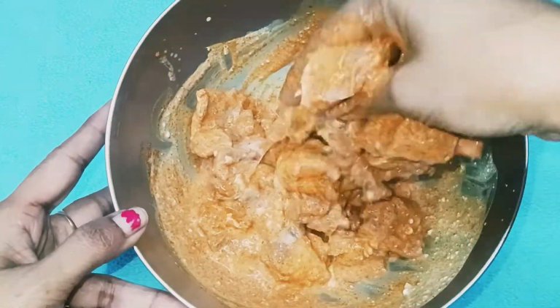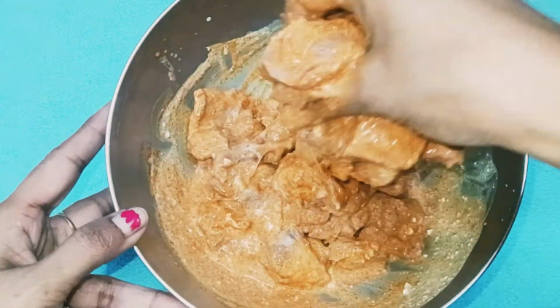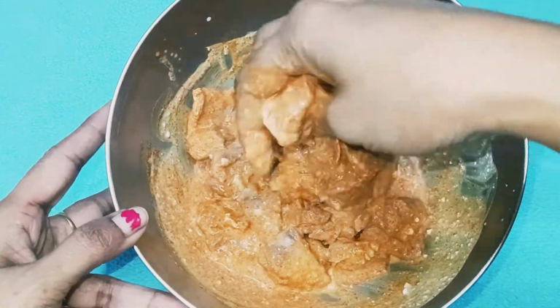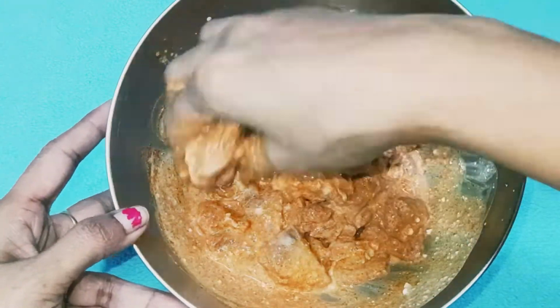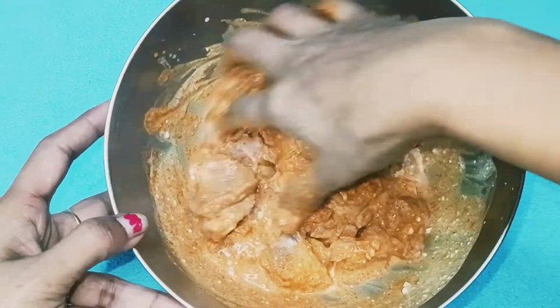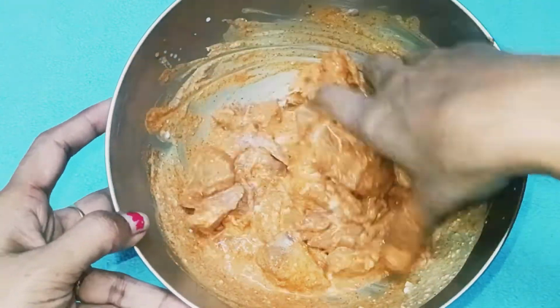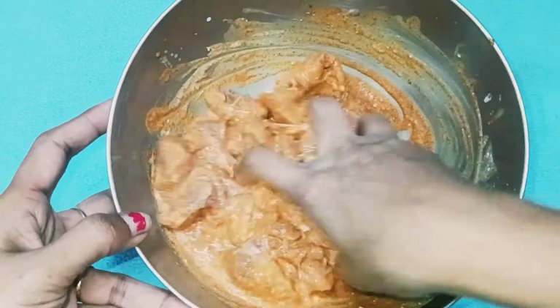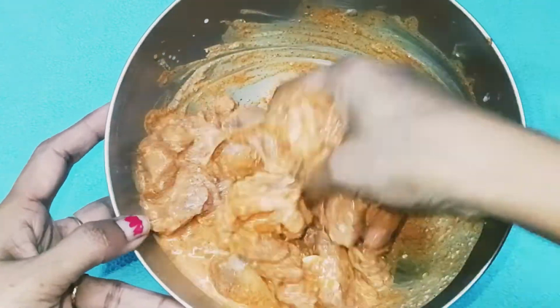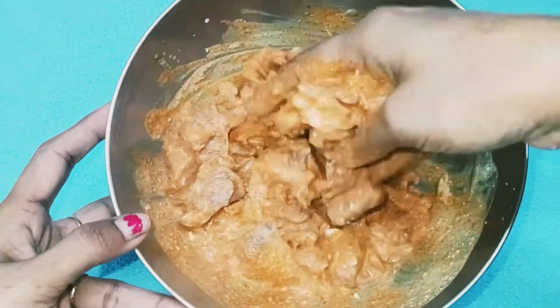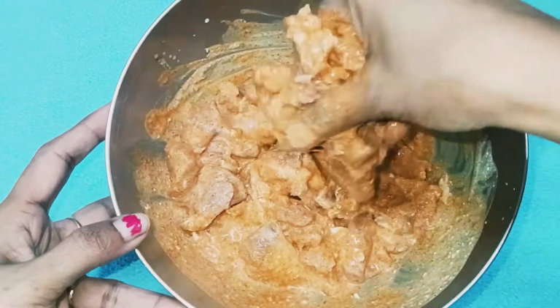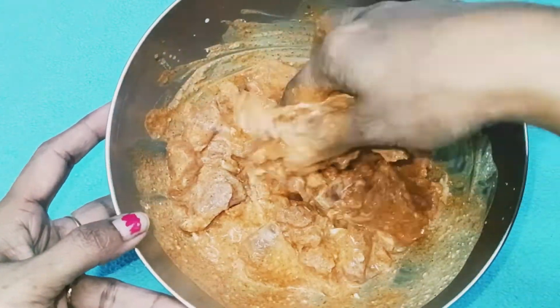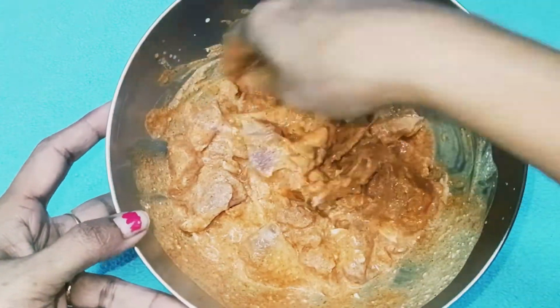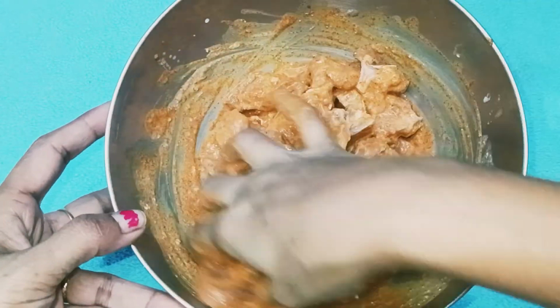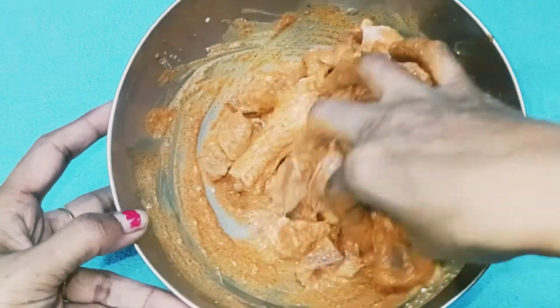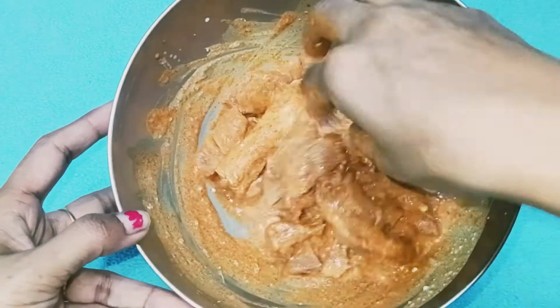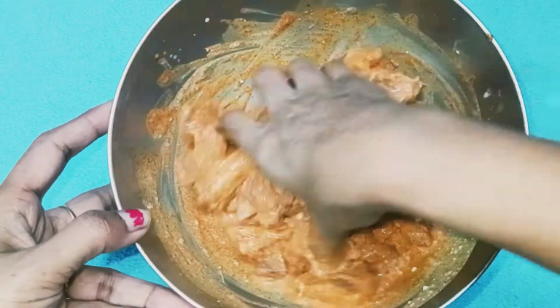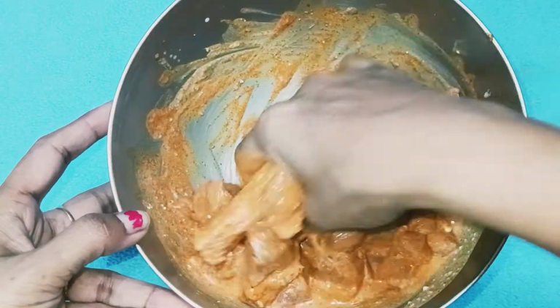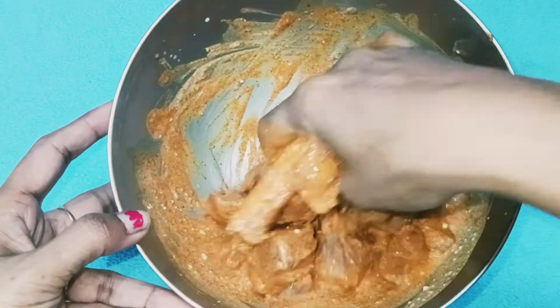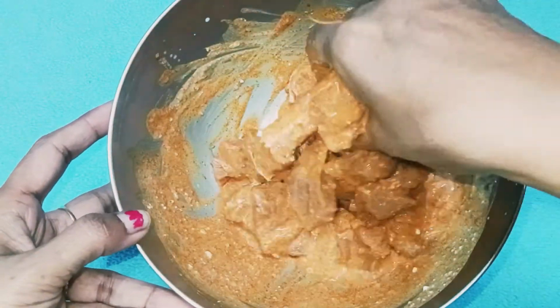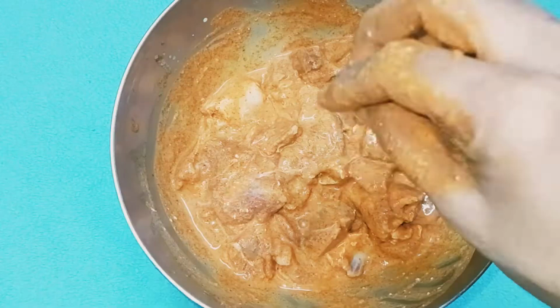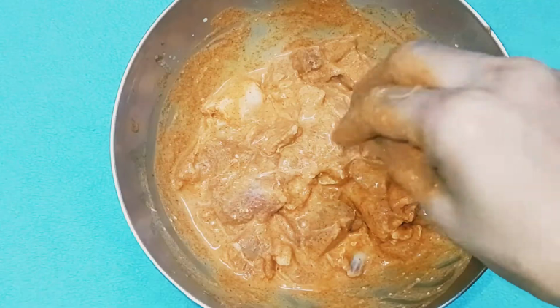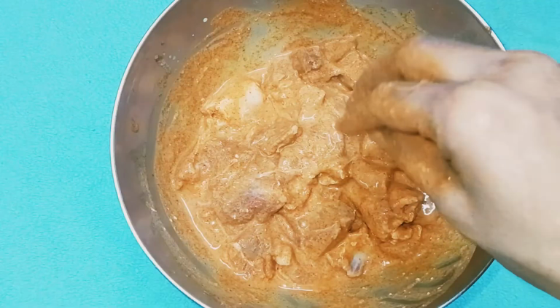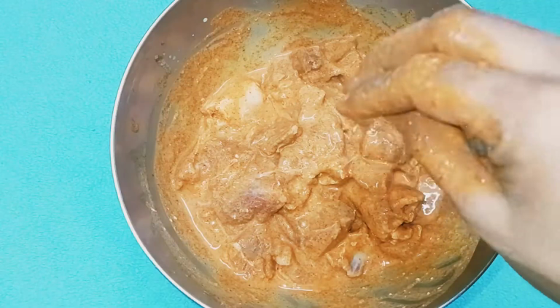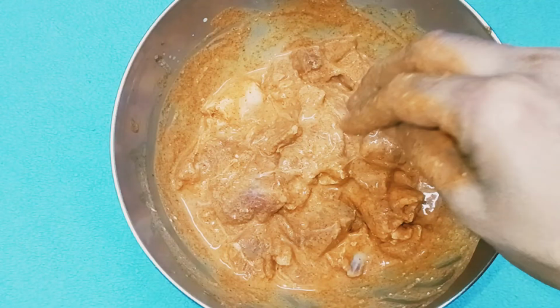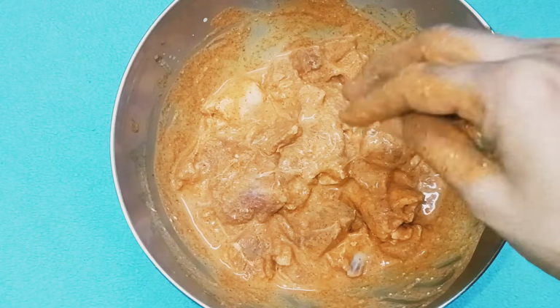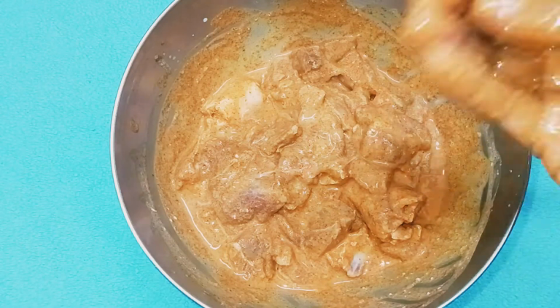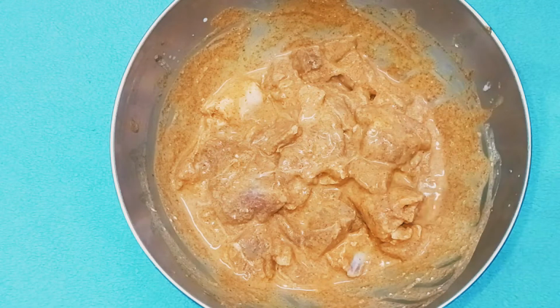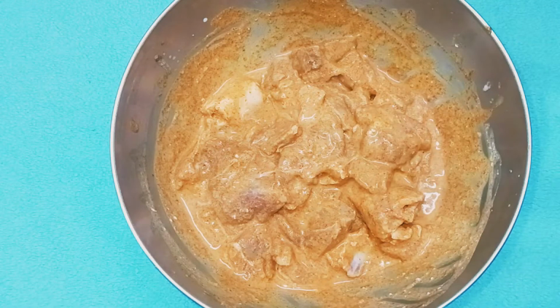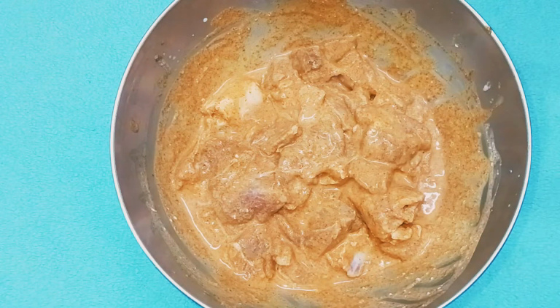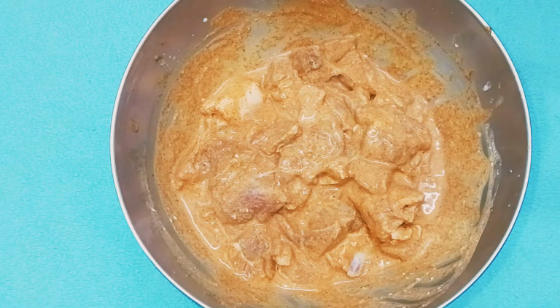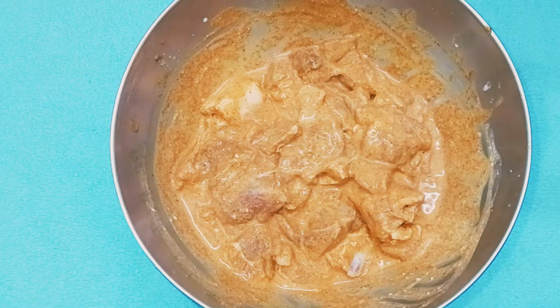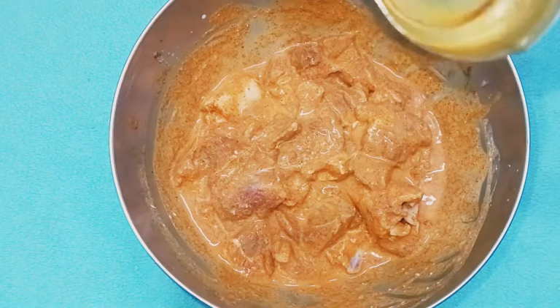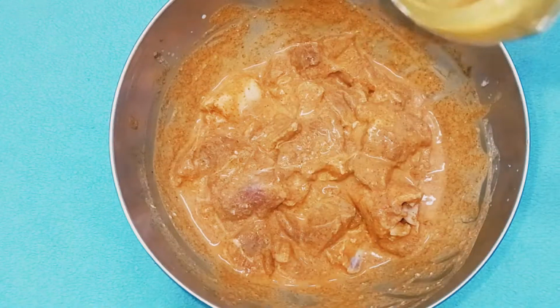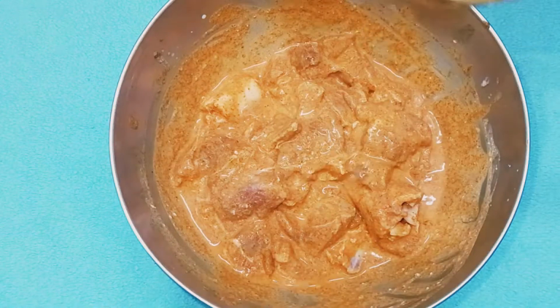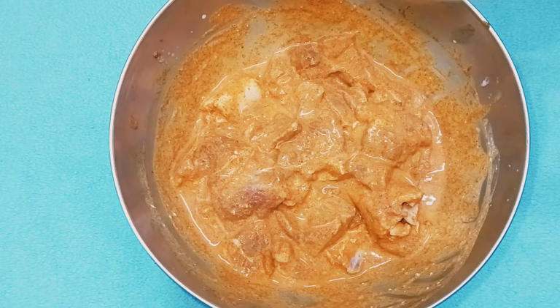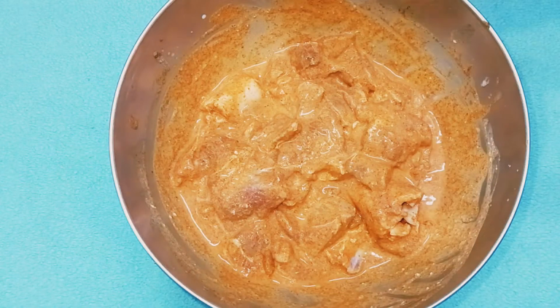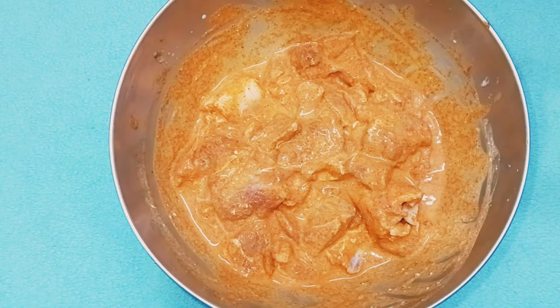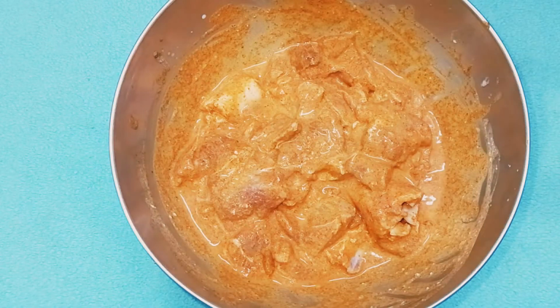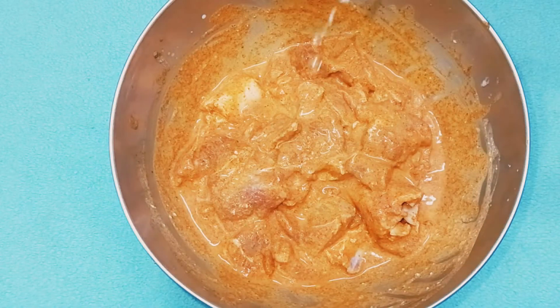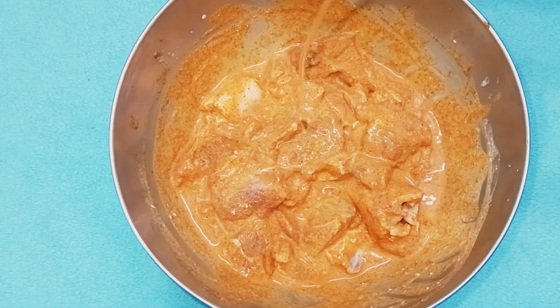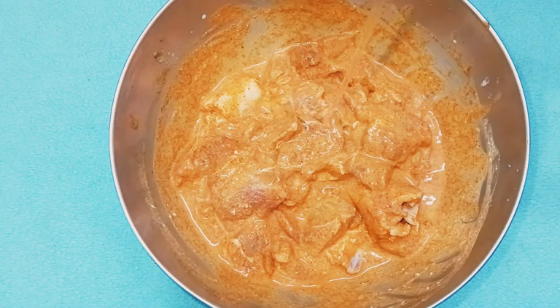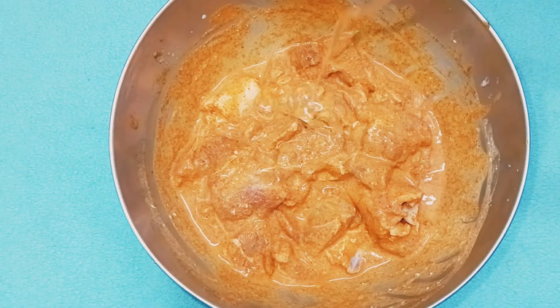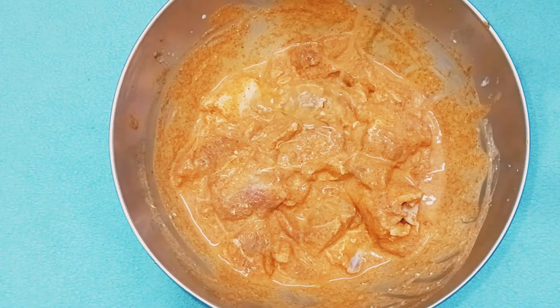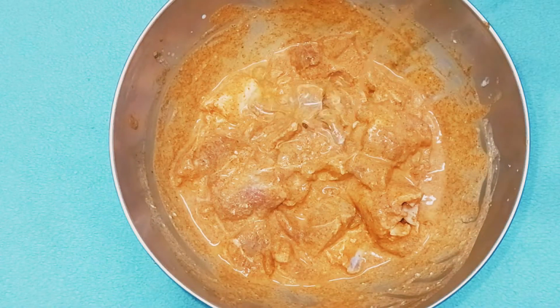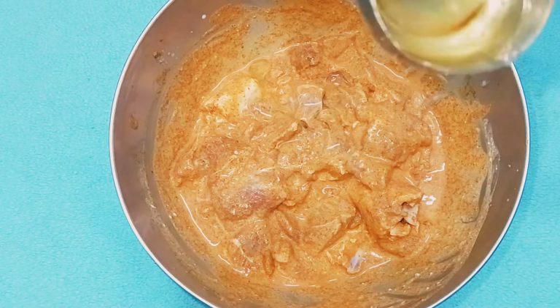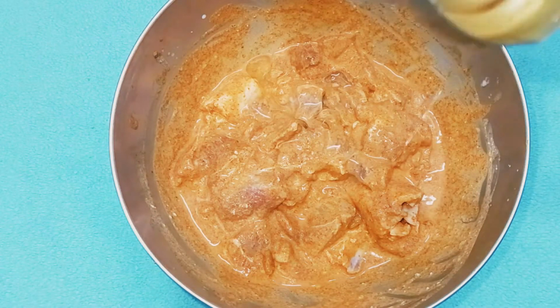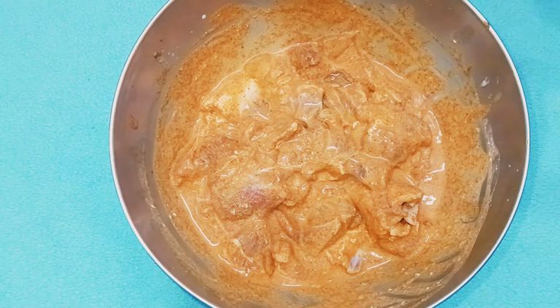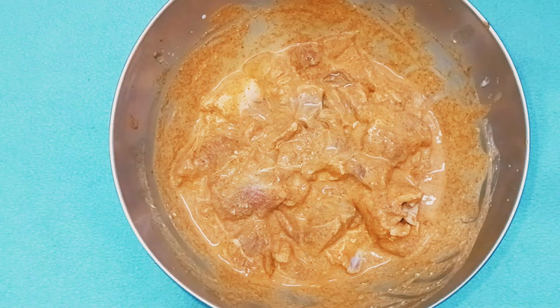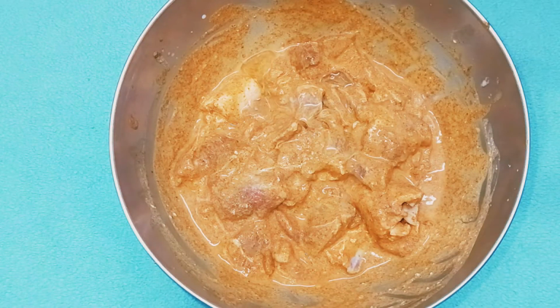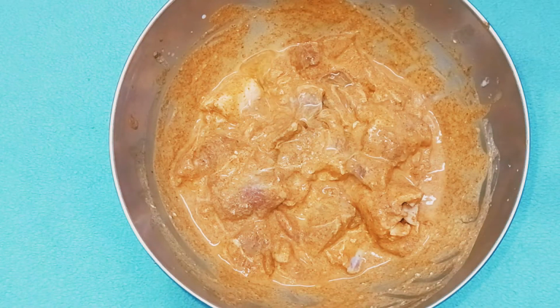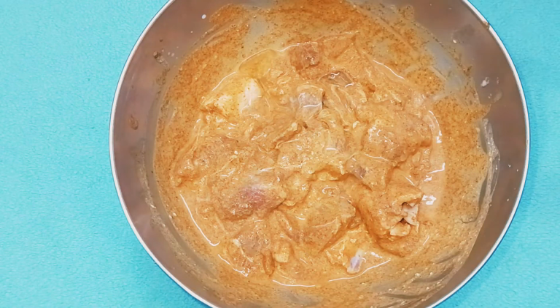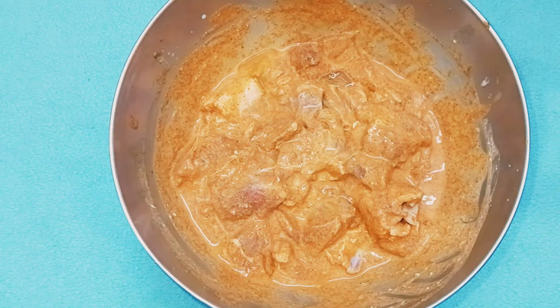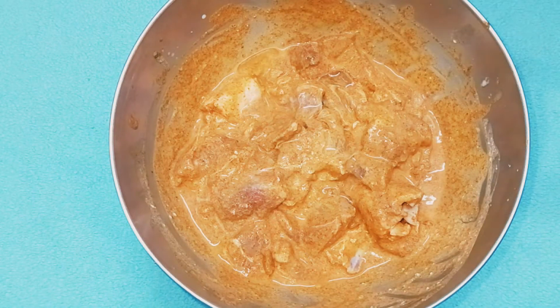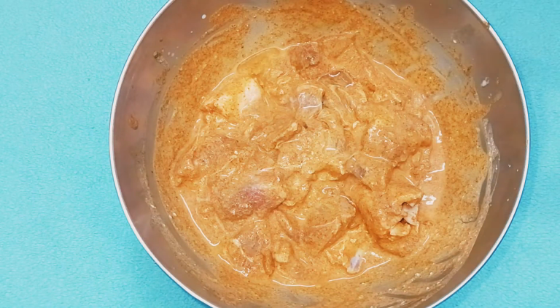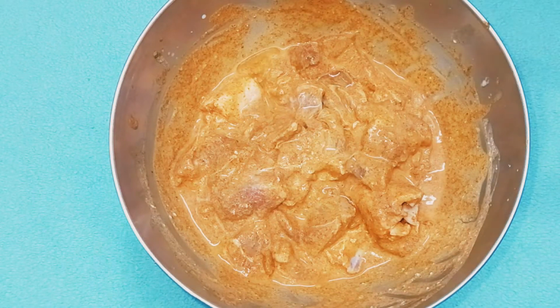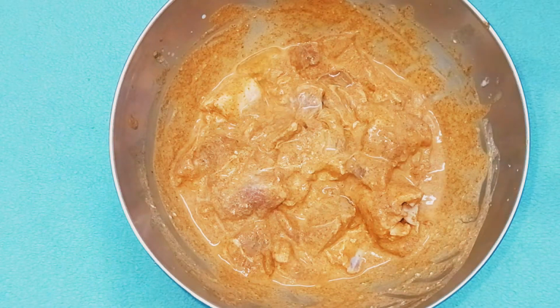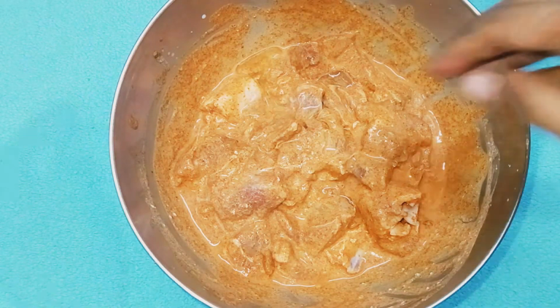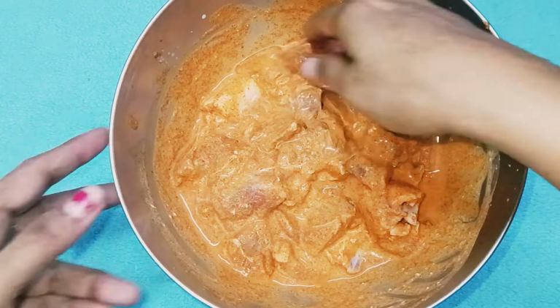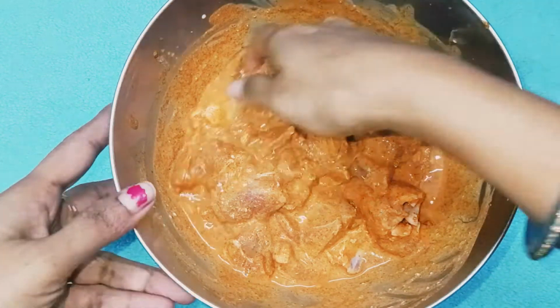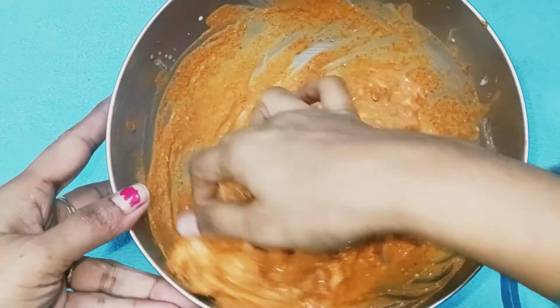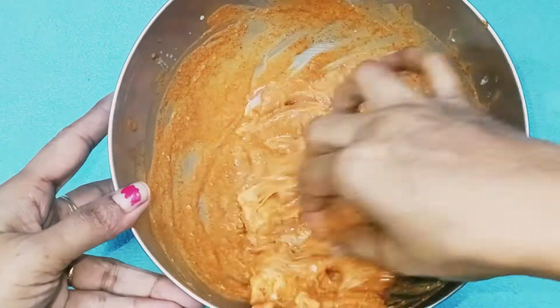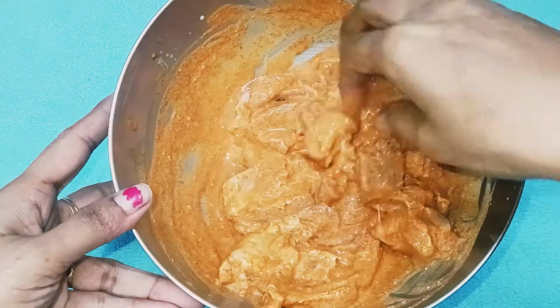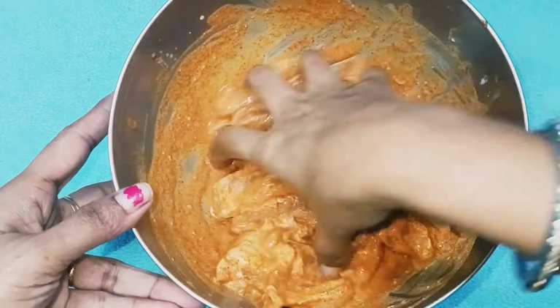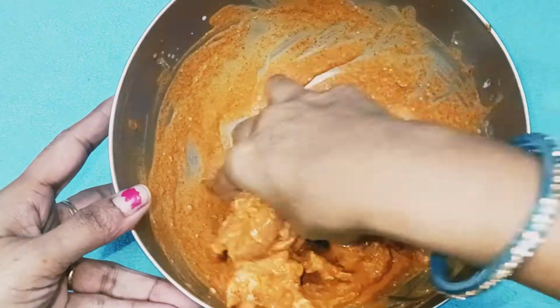We are going to add half of the ingredients. We are going to add 1 teaspoon of oil.